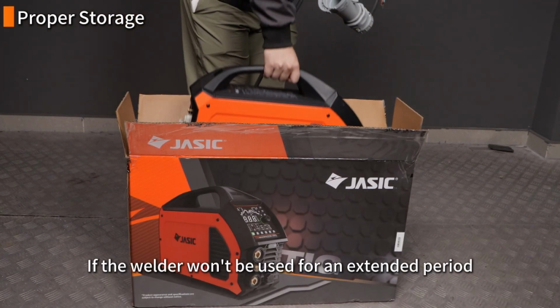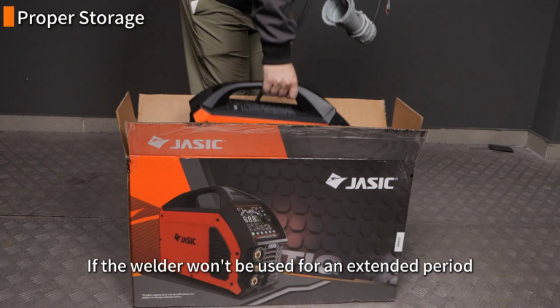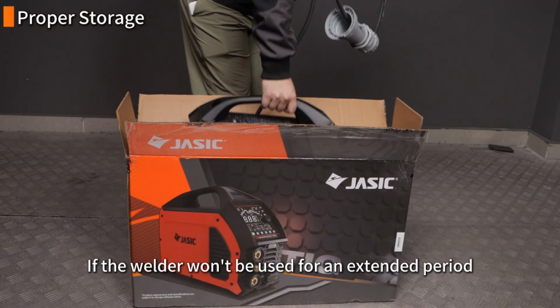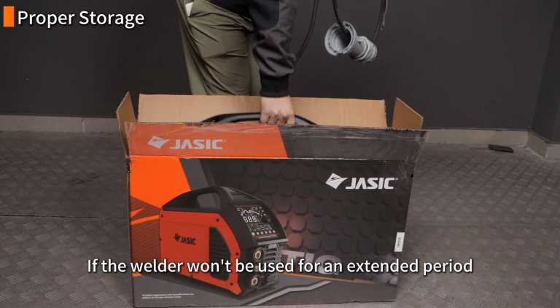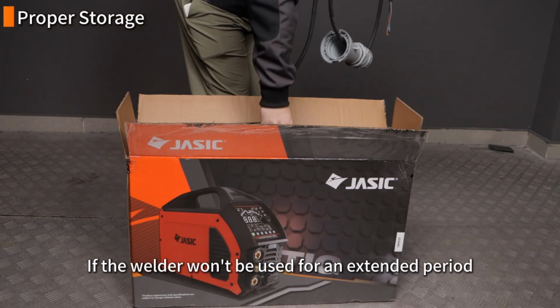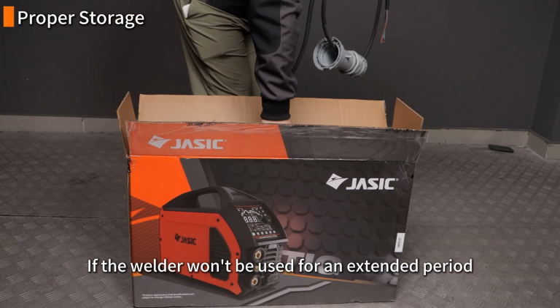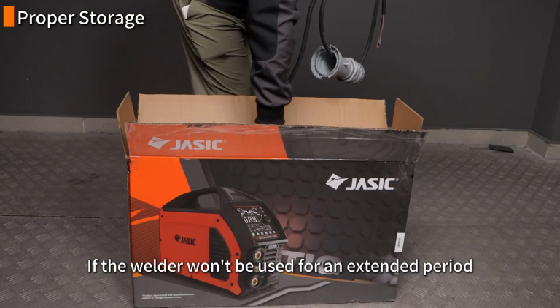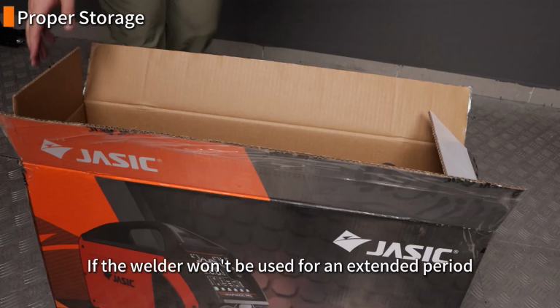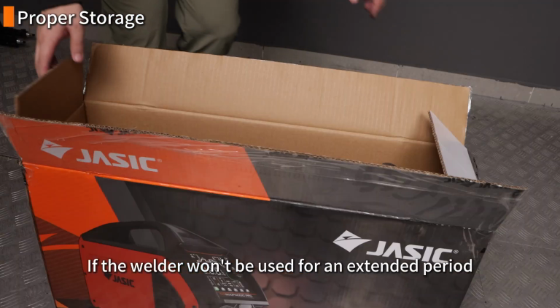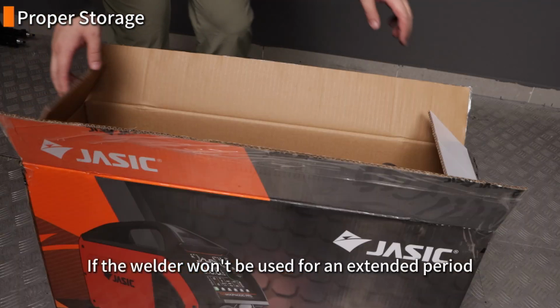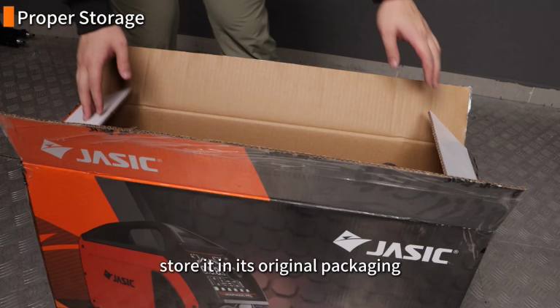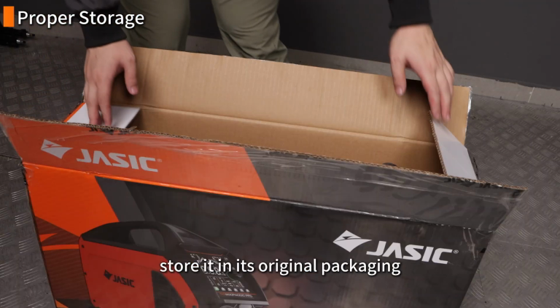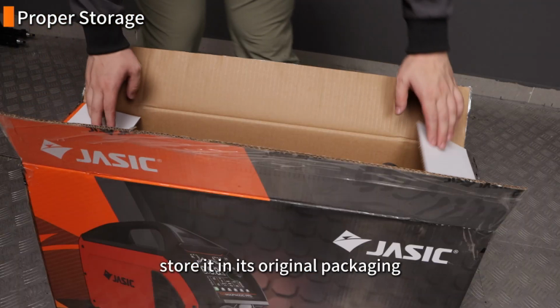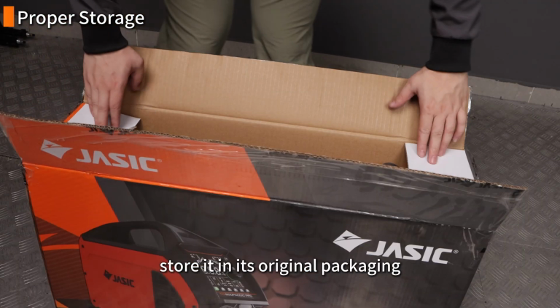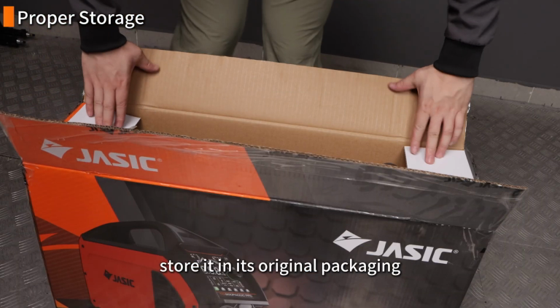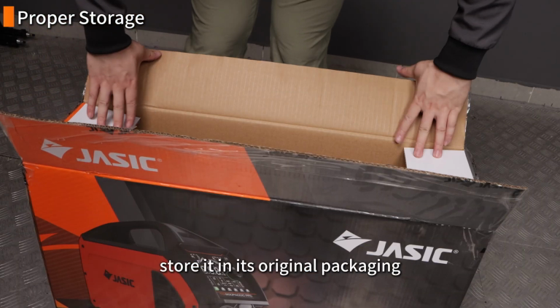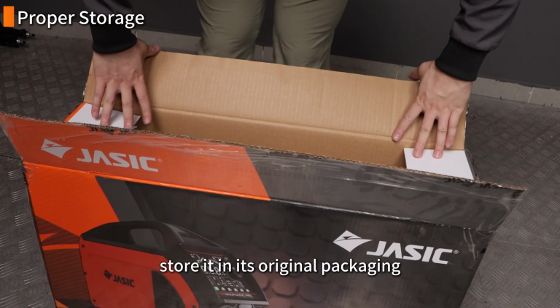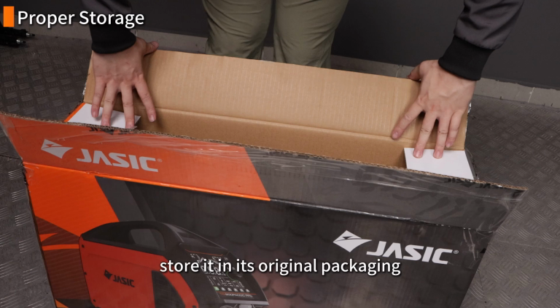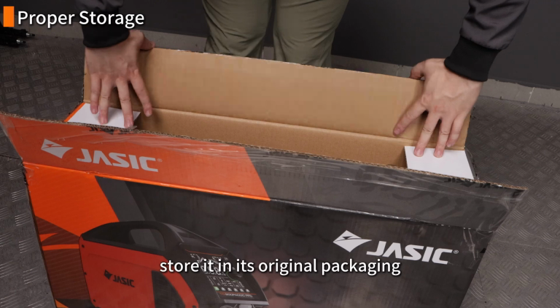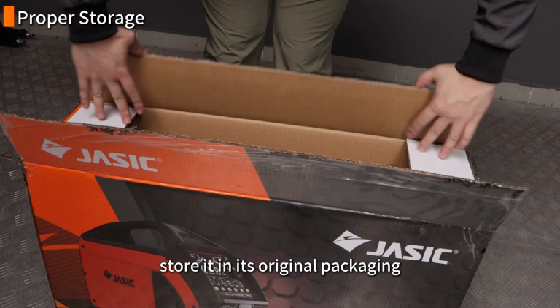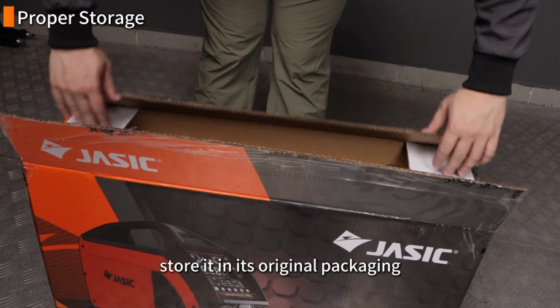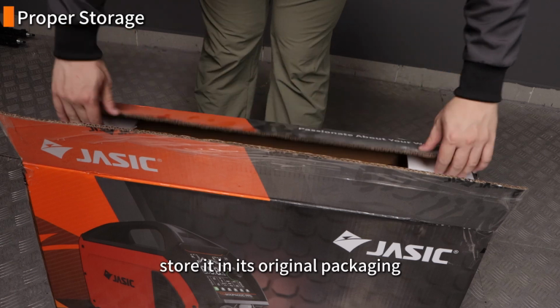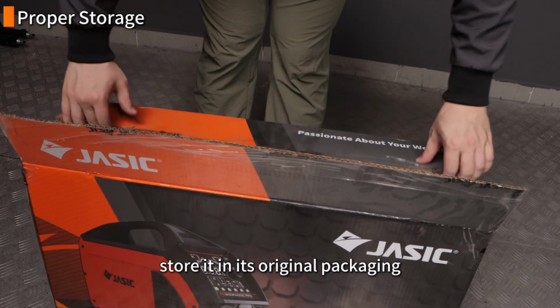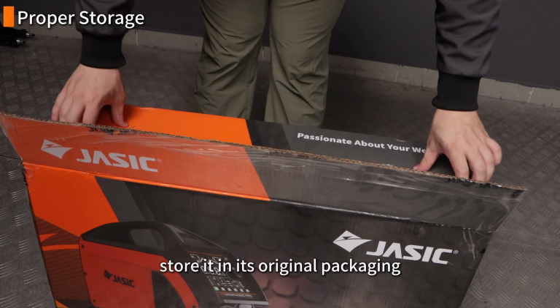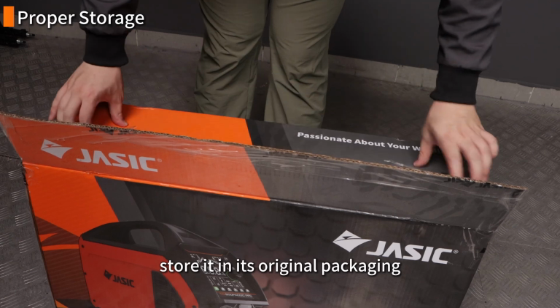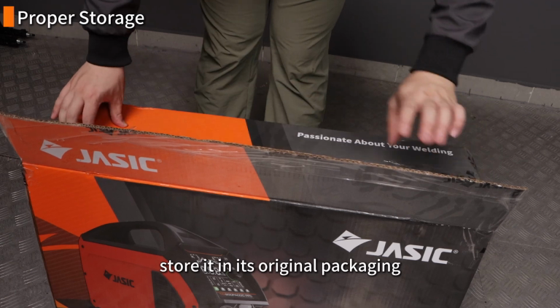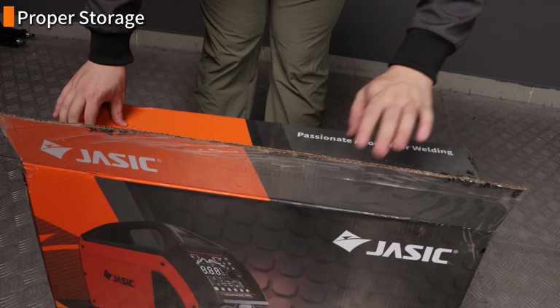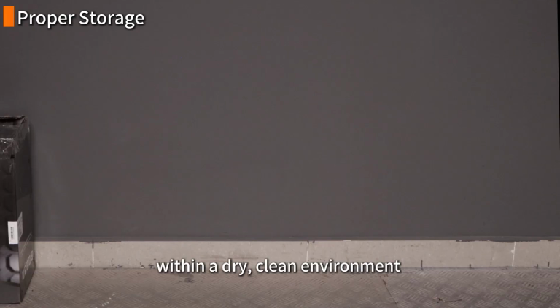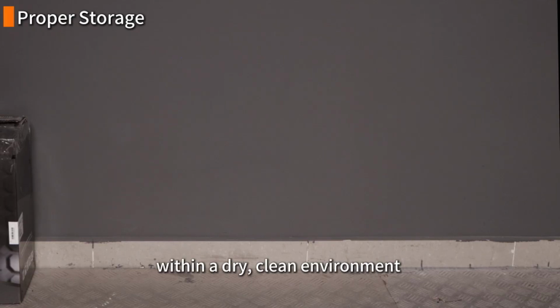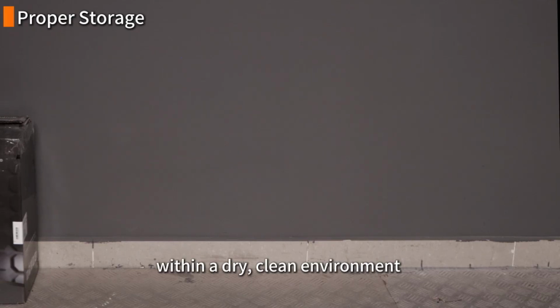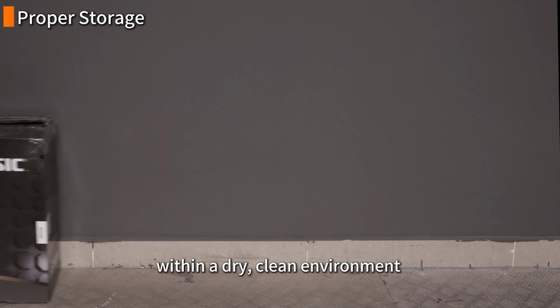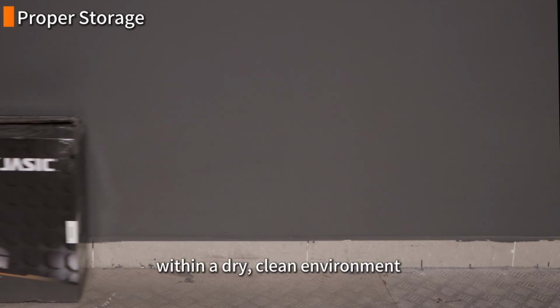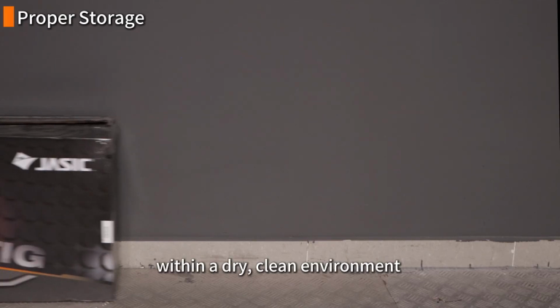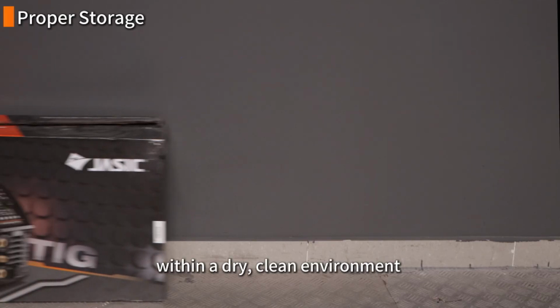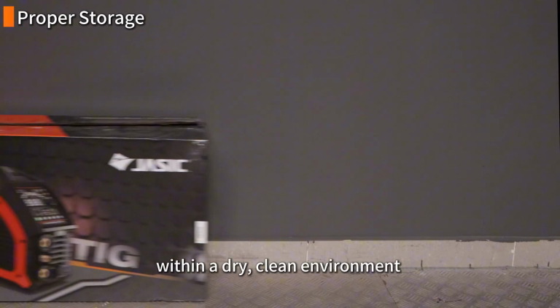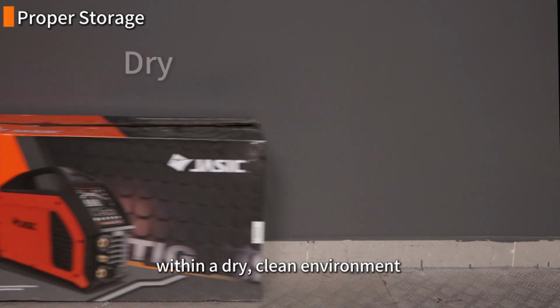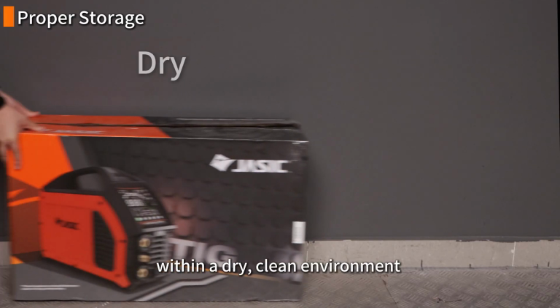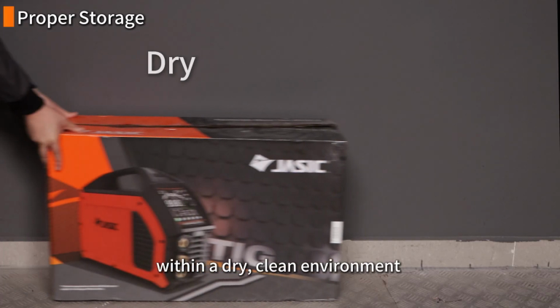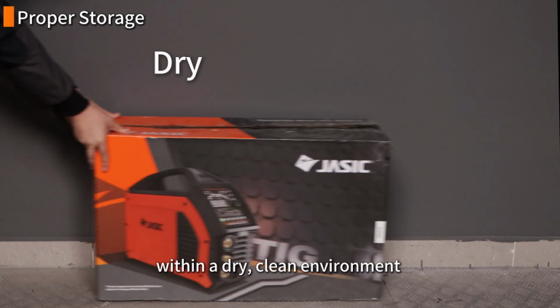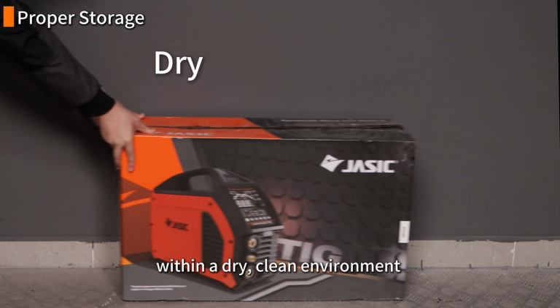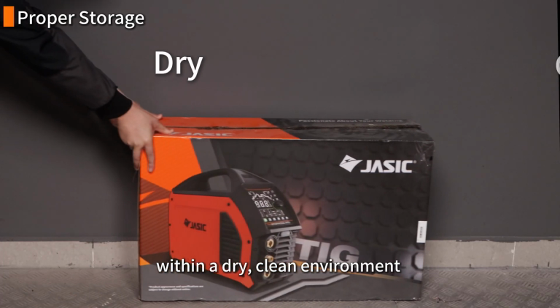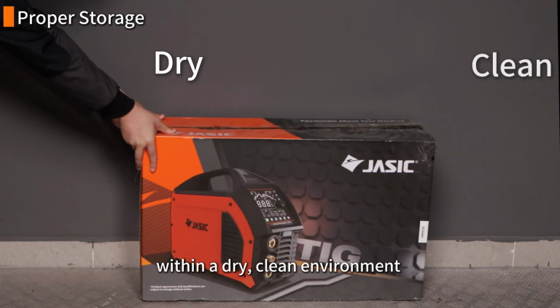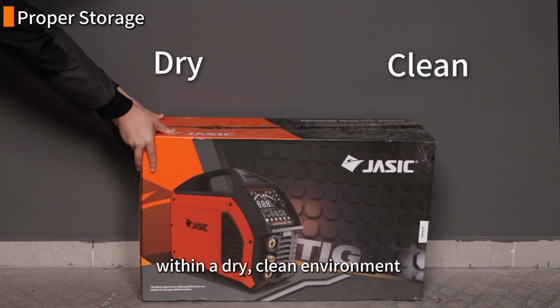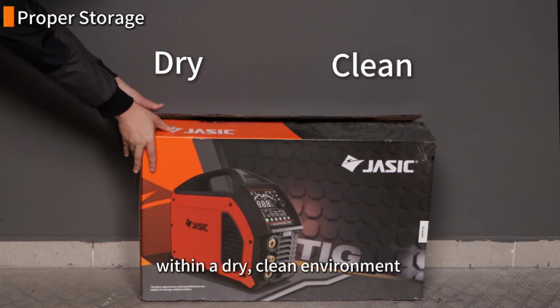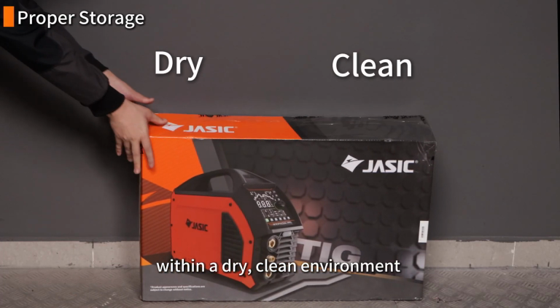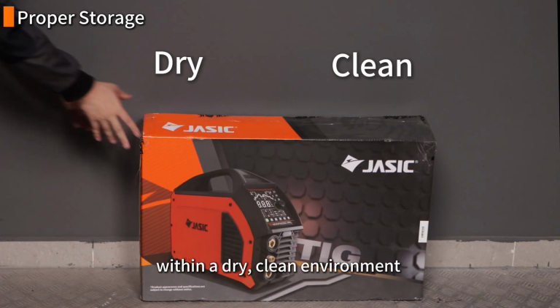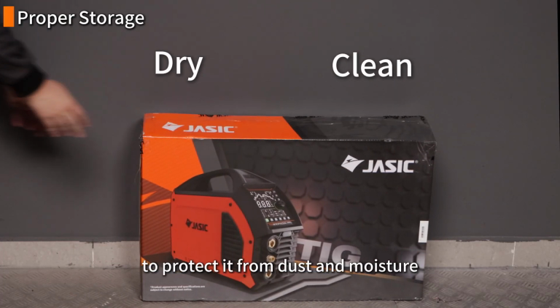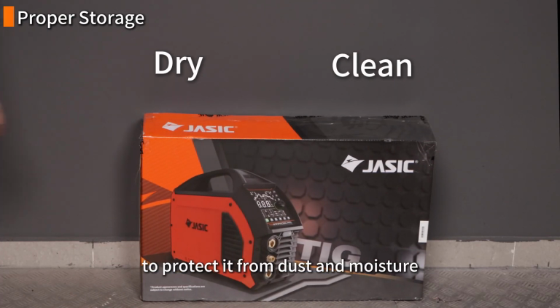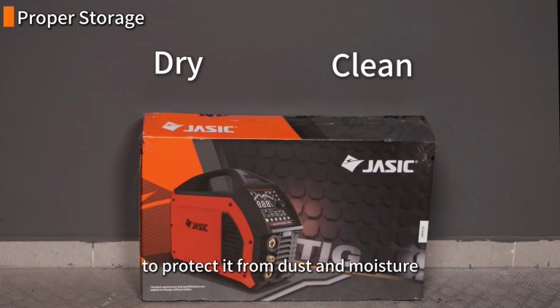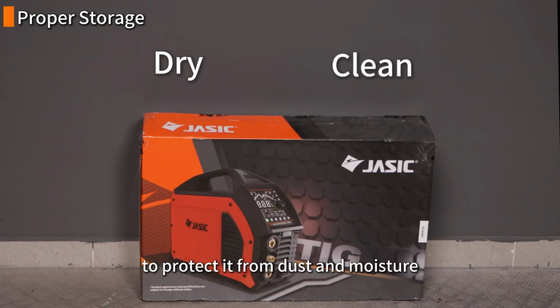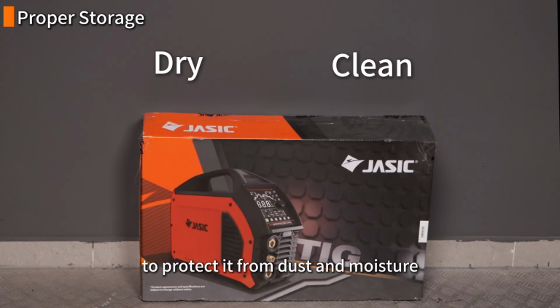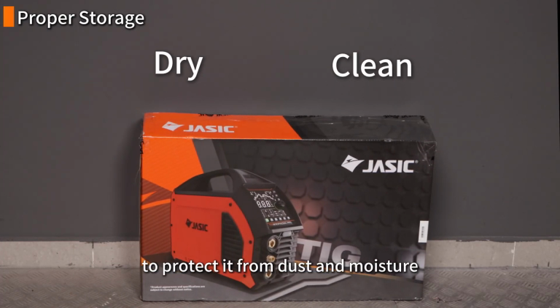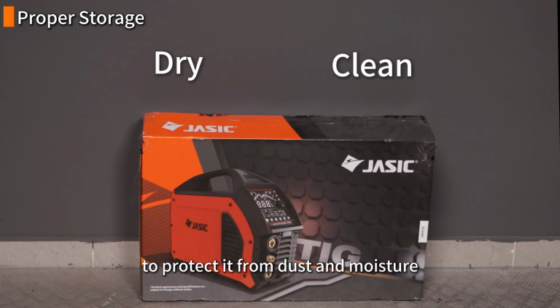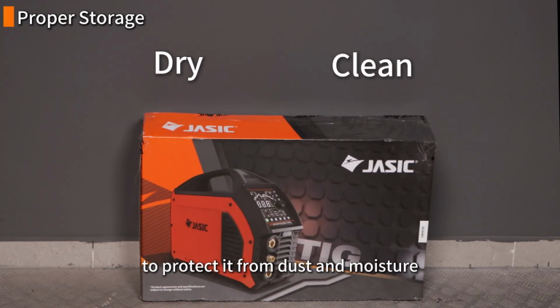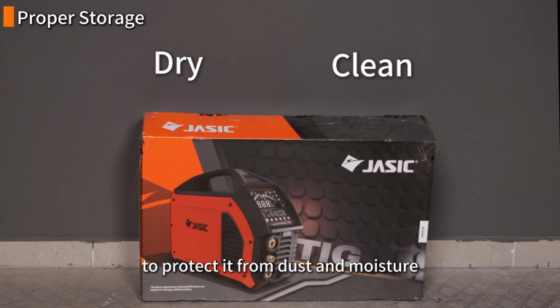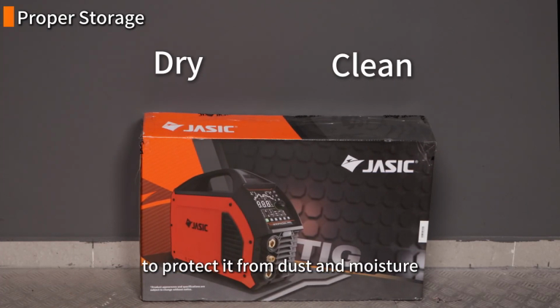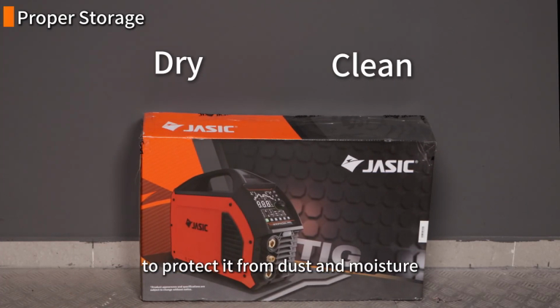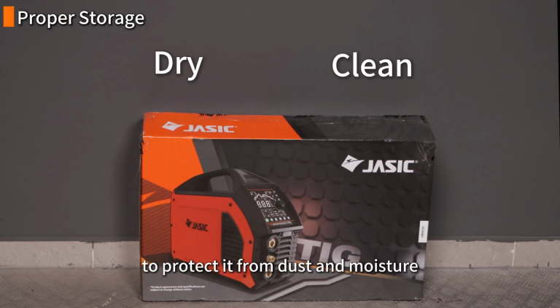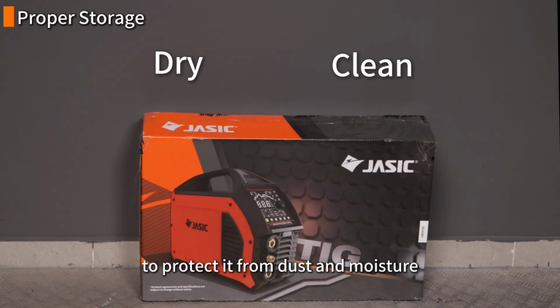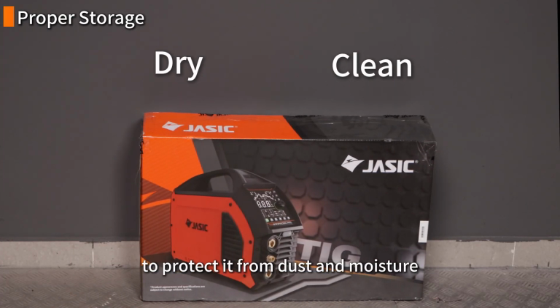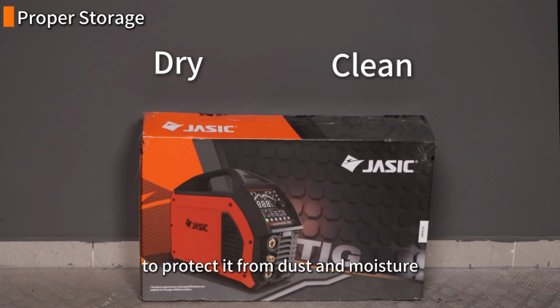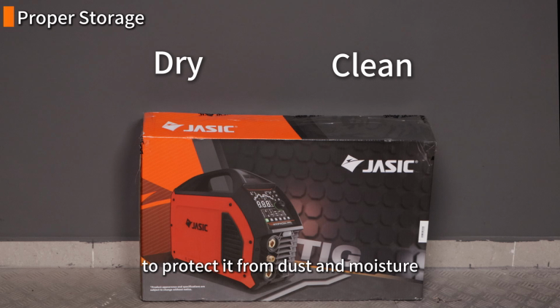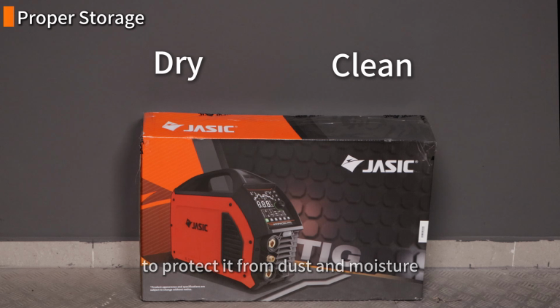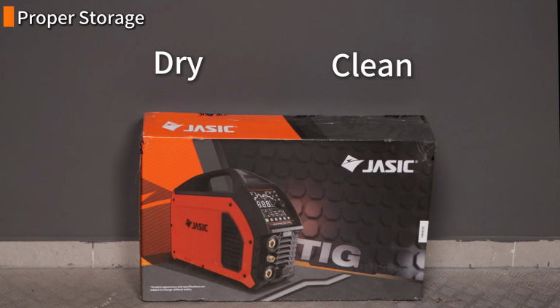If the welder won't be used for an extended period, store it in its original packaging within a dry, clean environment to protect it from dust and moisture.